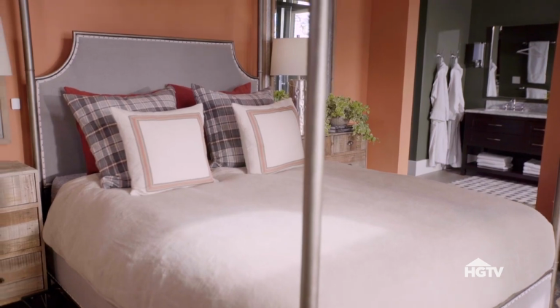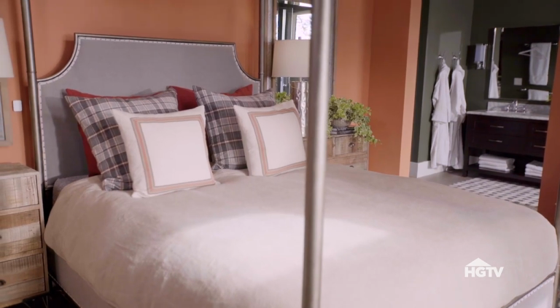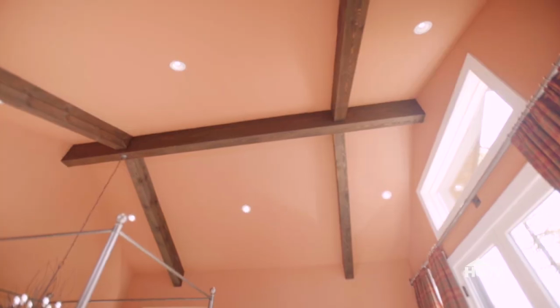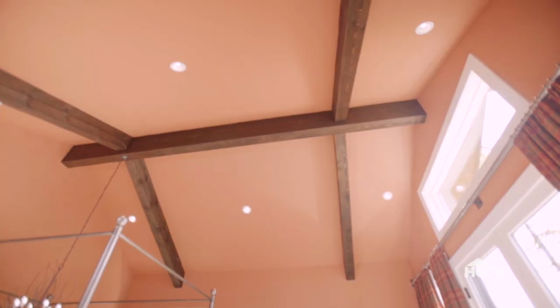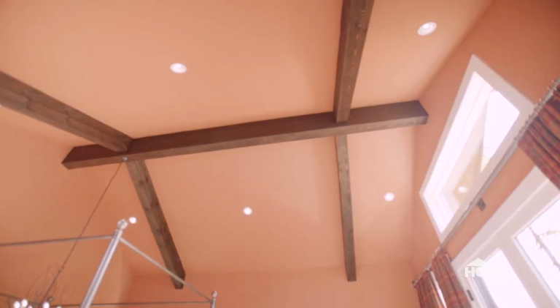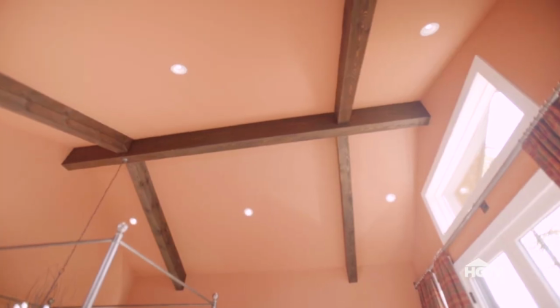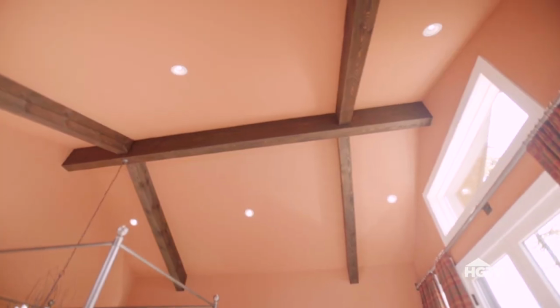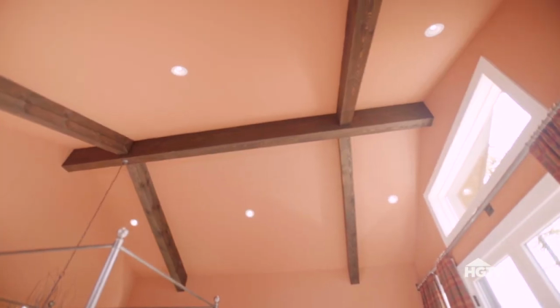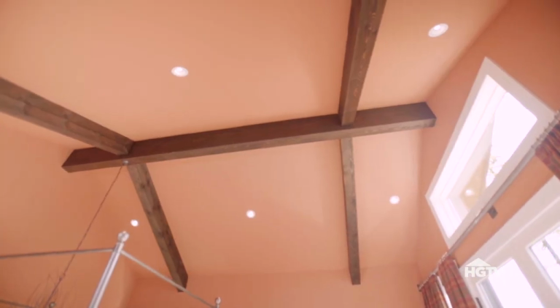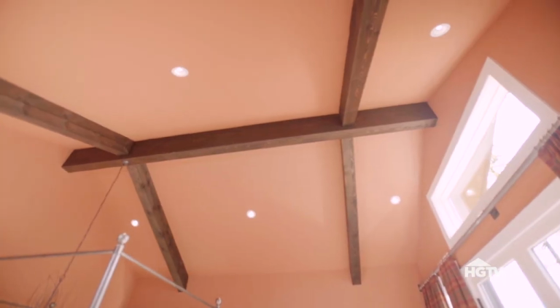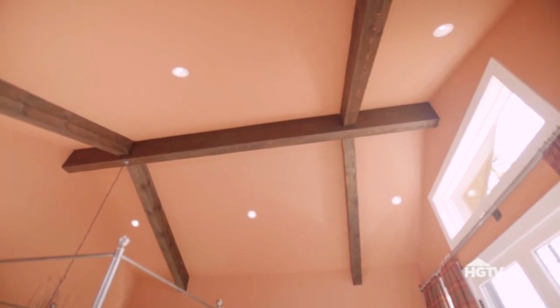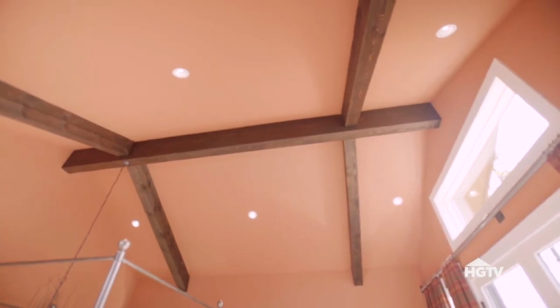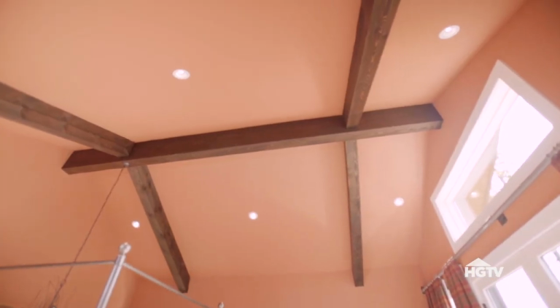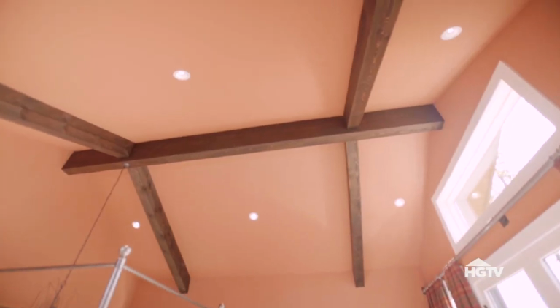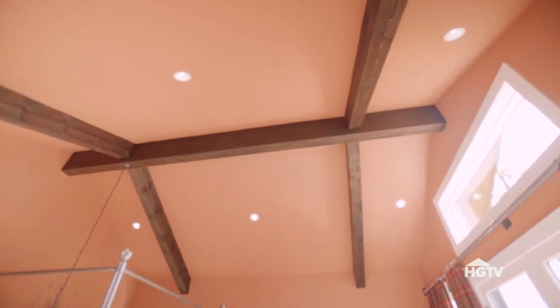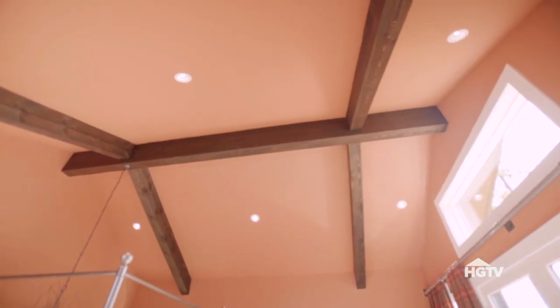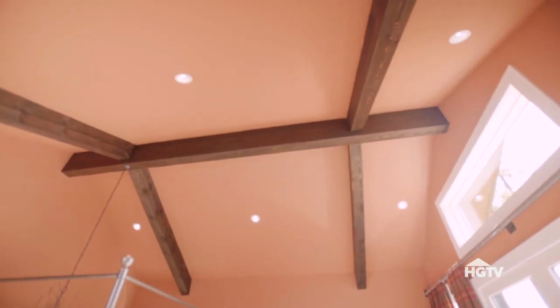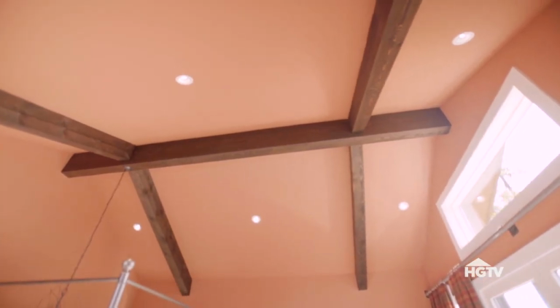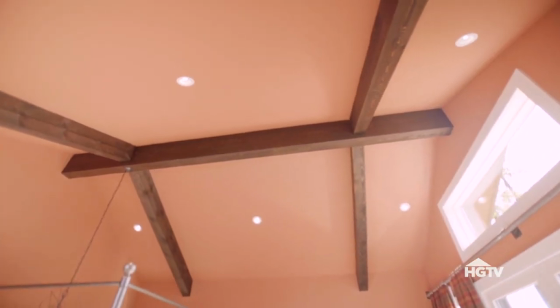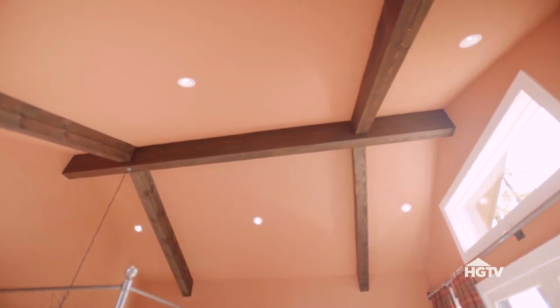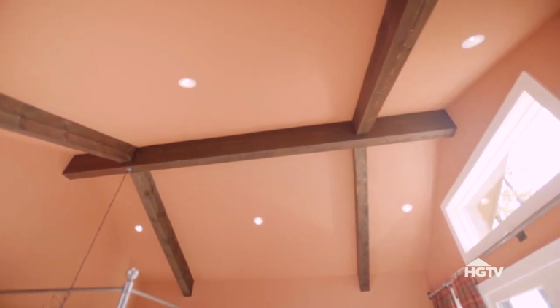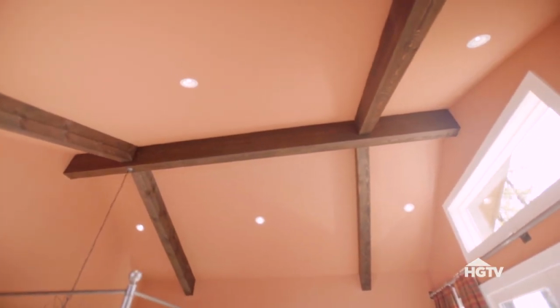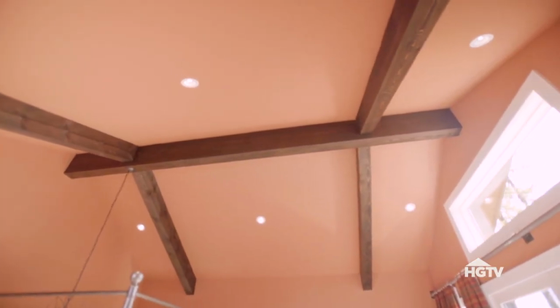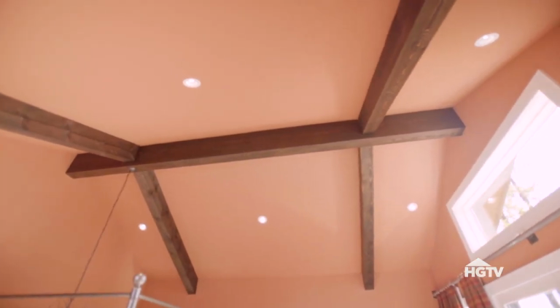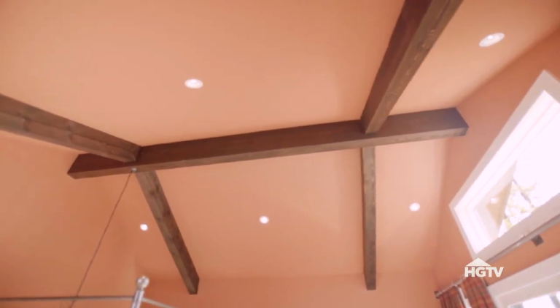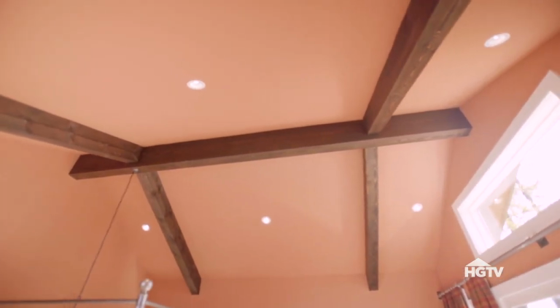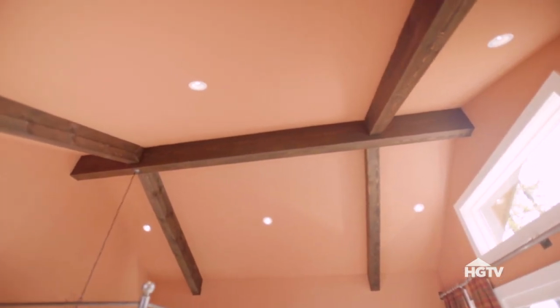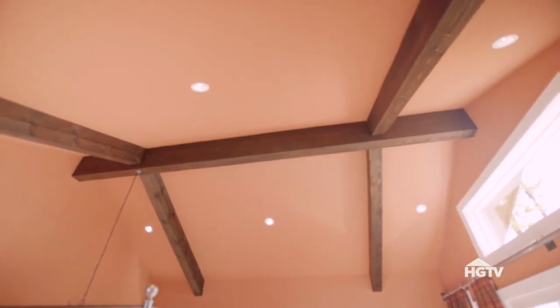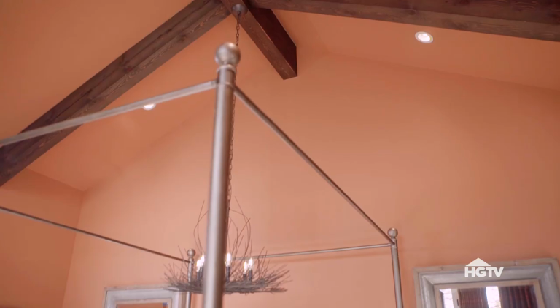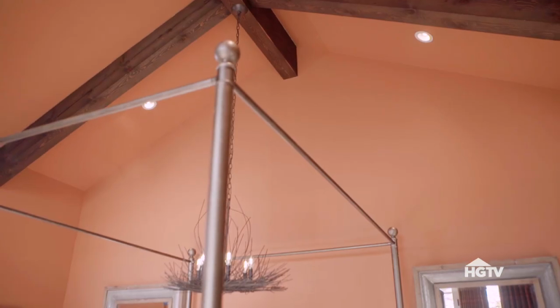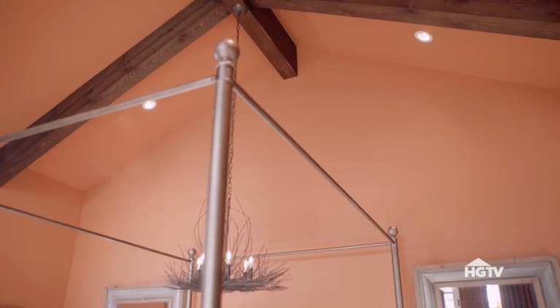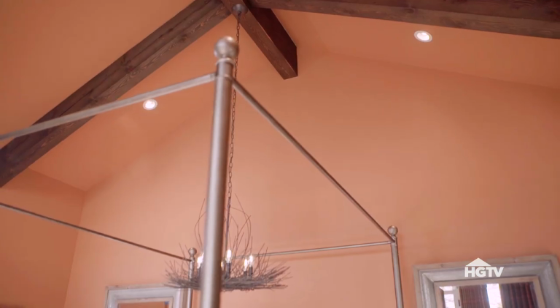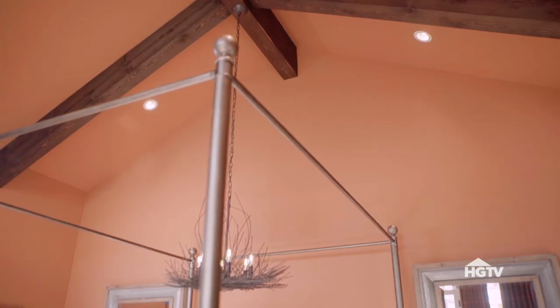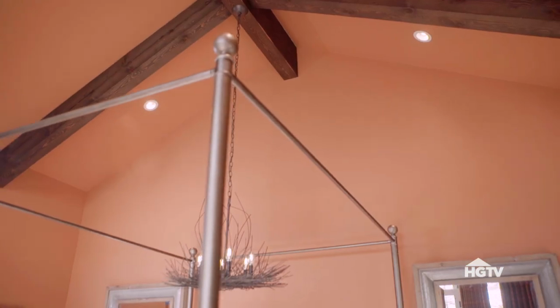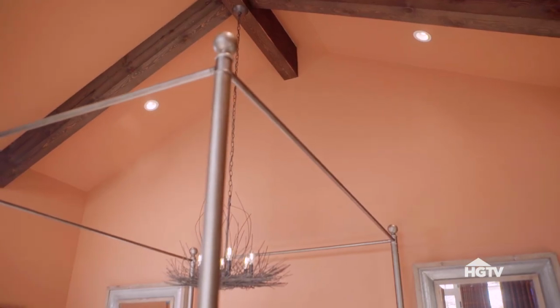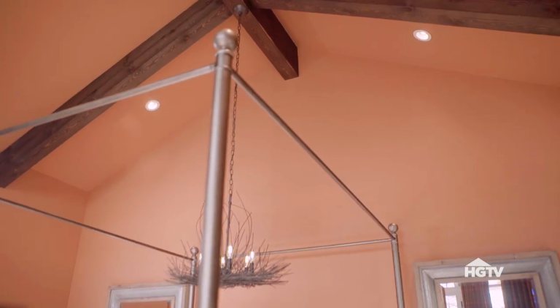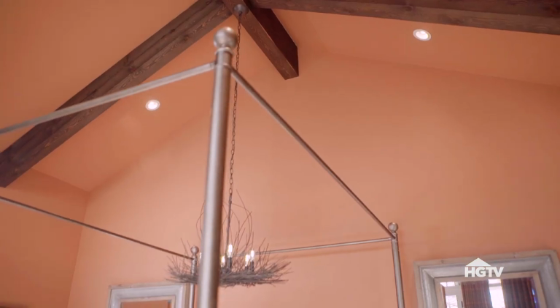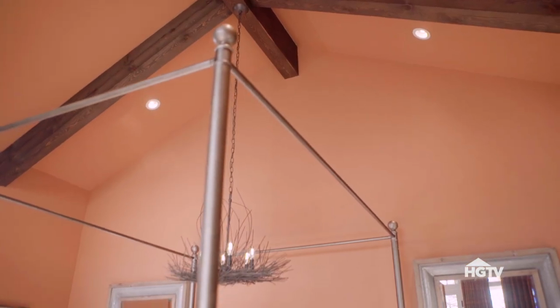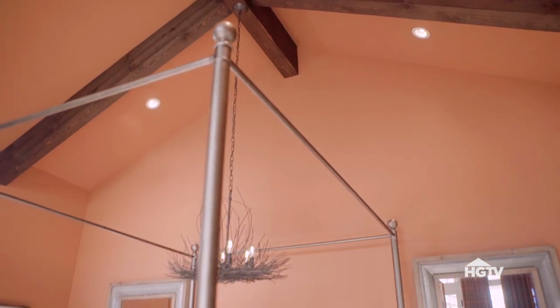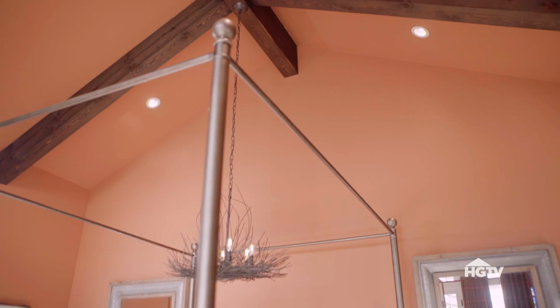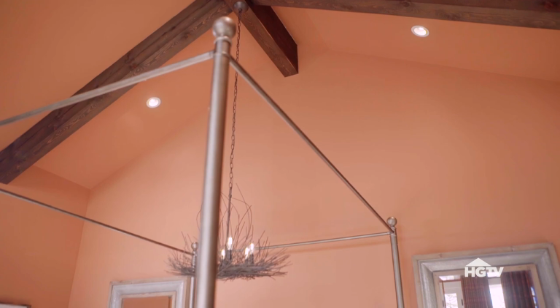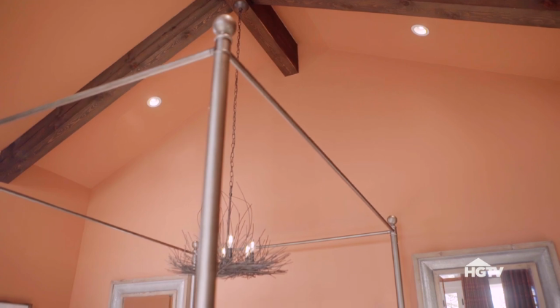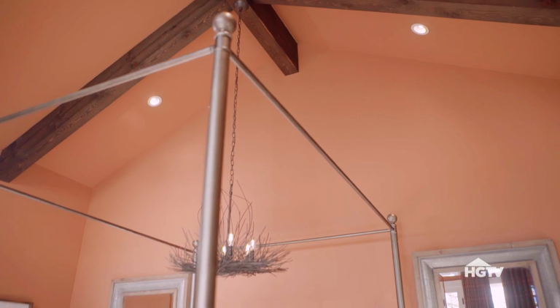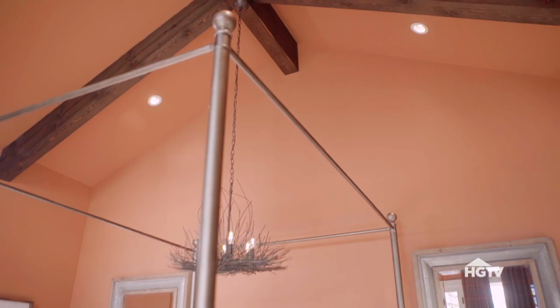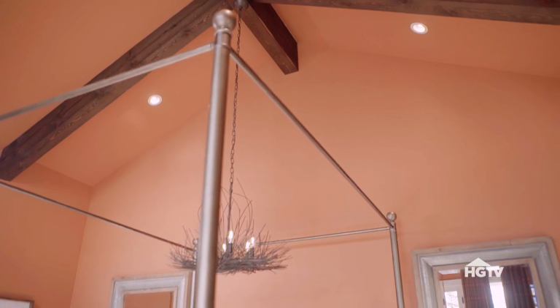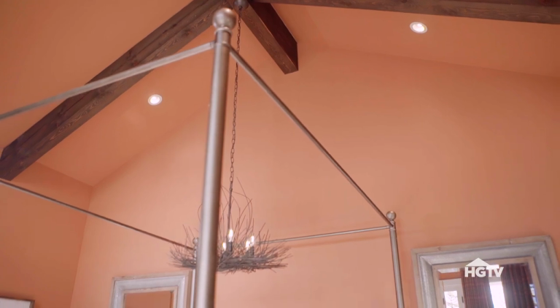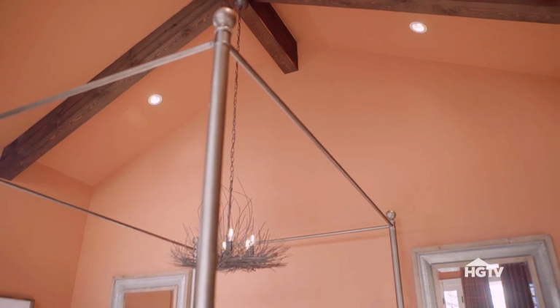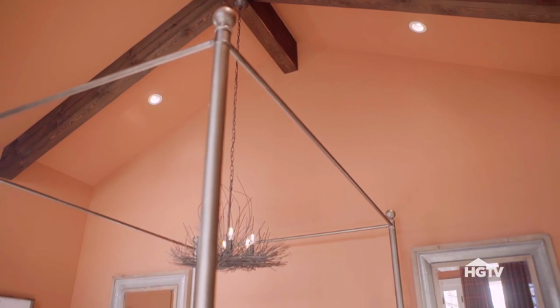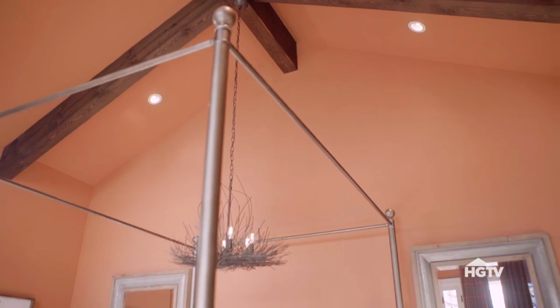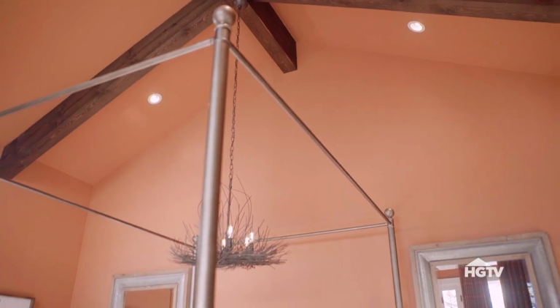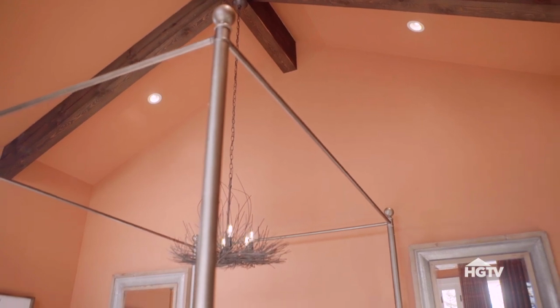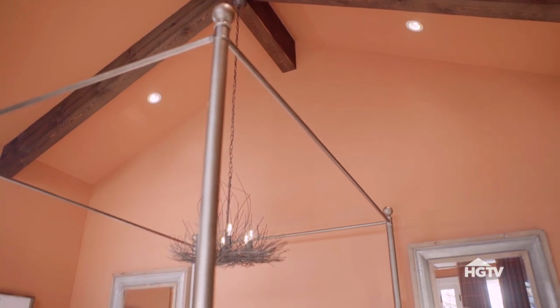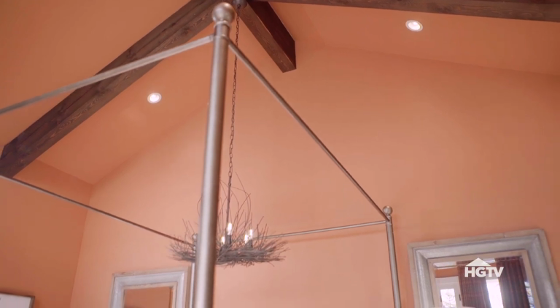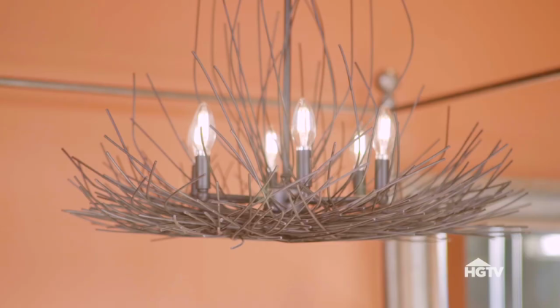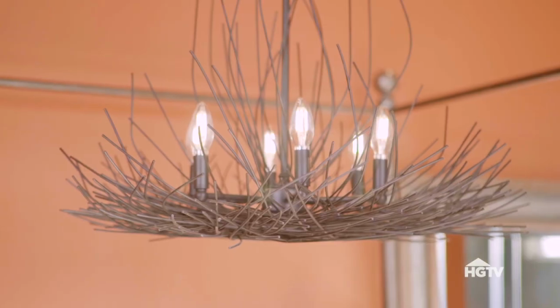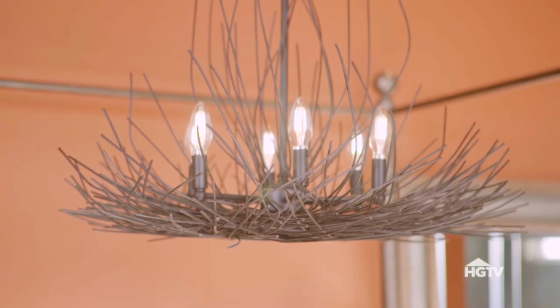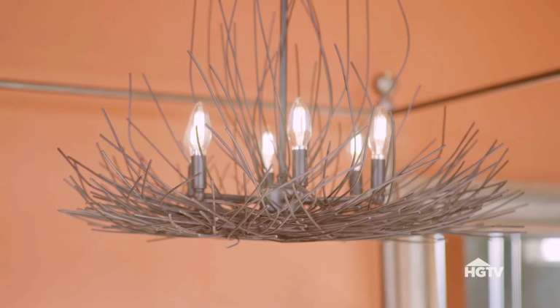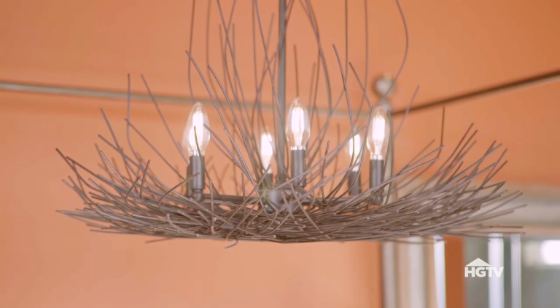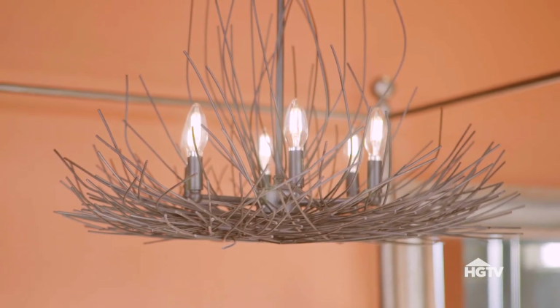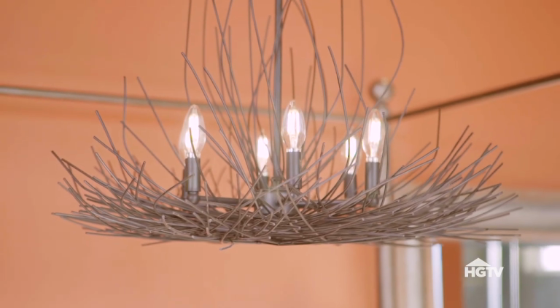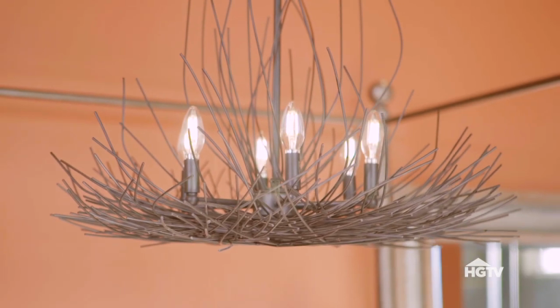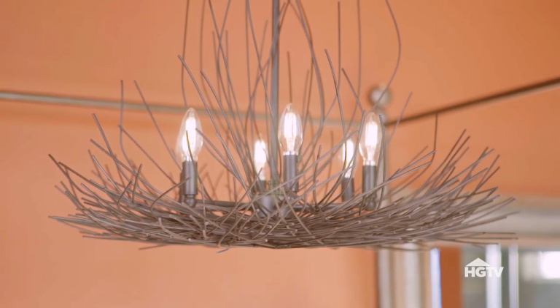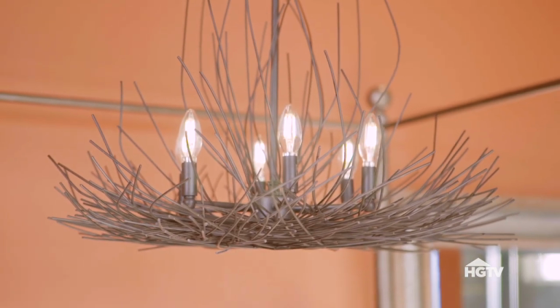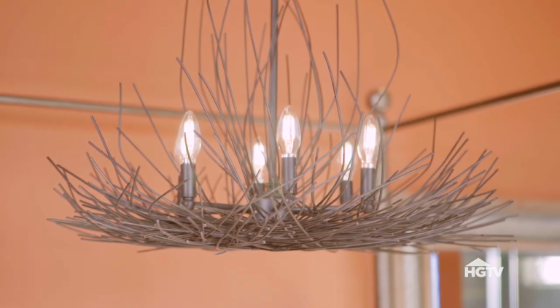The architecture in this room was another cue for the design. The vaulted ceilings allowed enough open space for a poster bed and a dramatic chandelier.